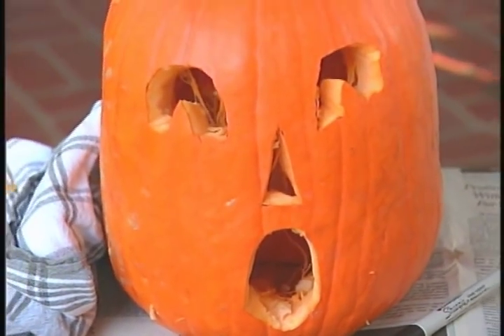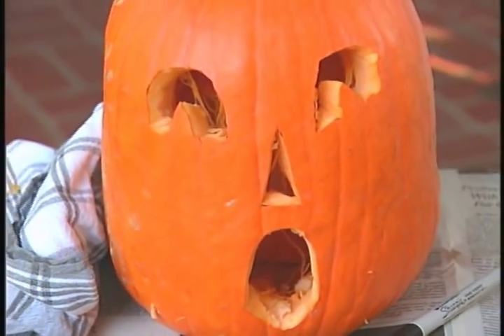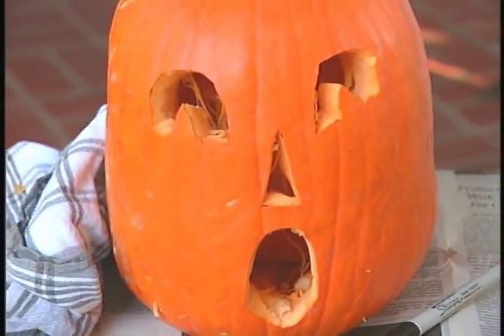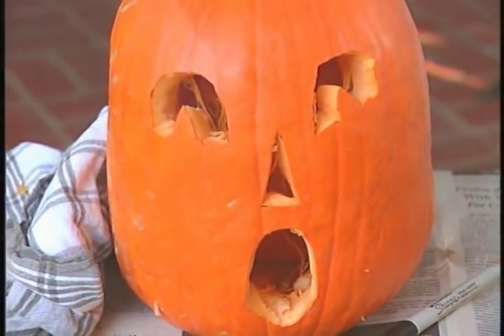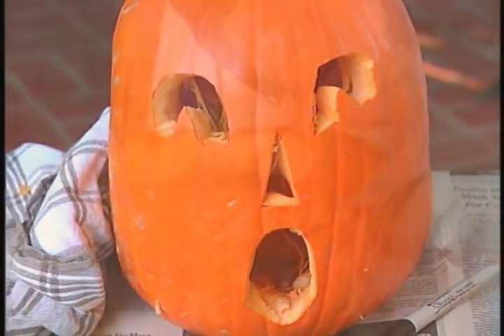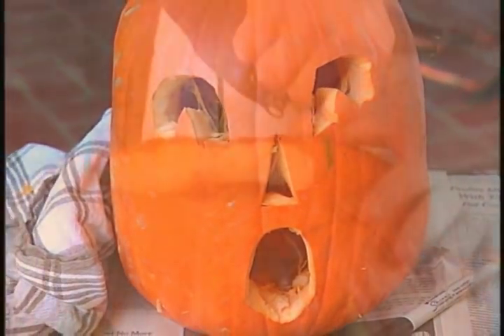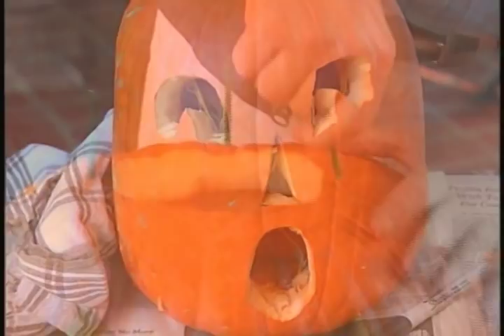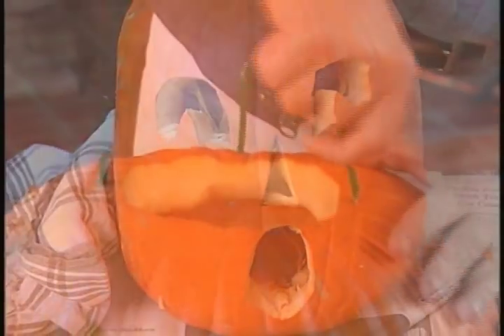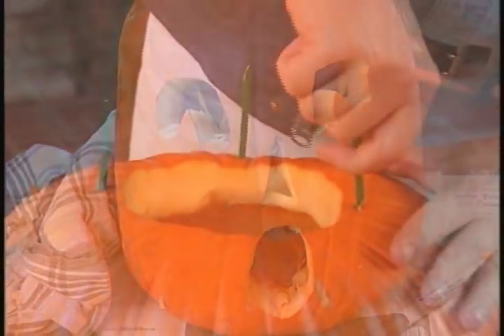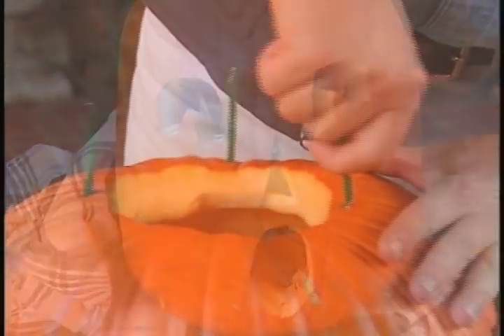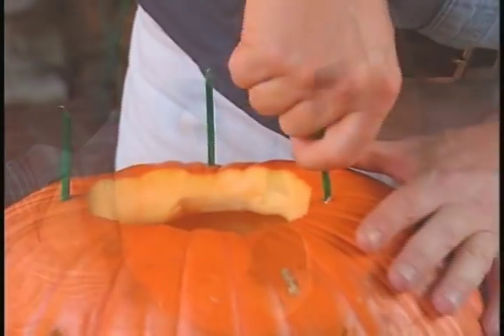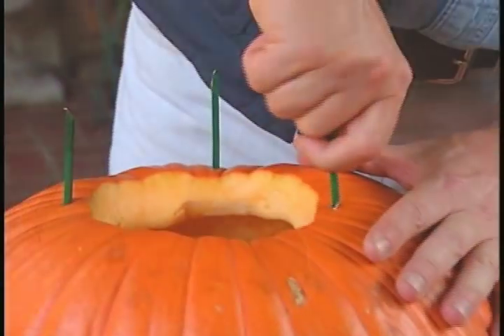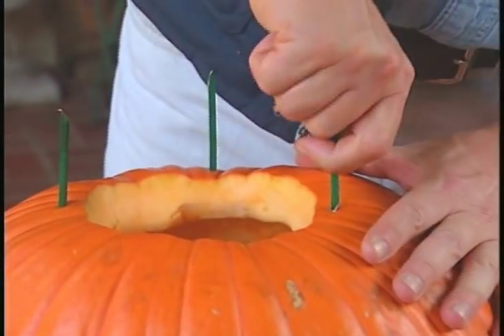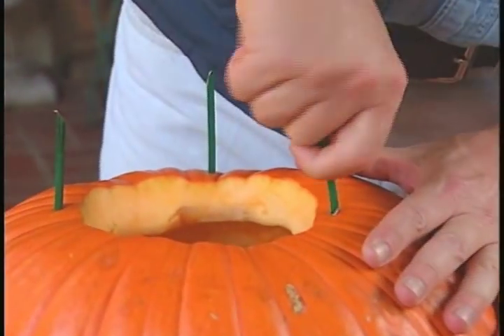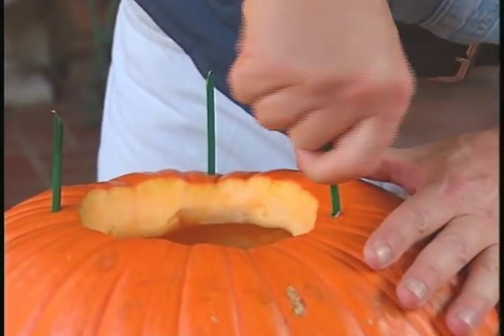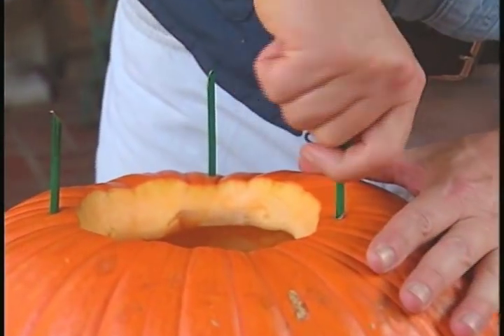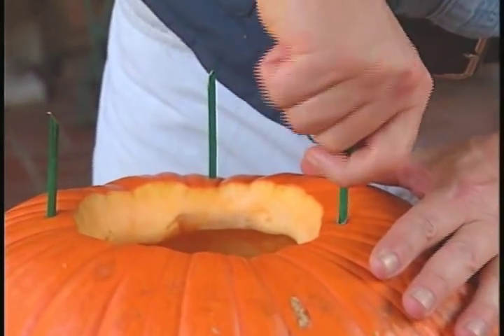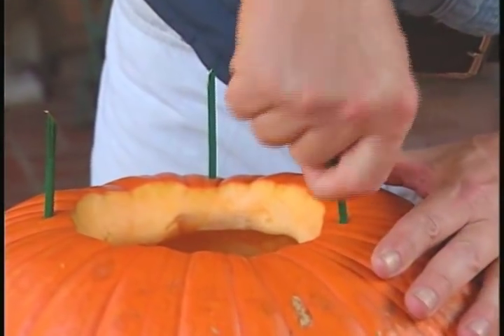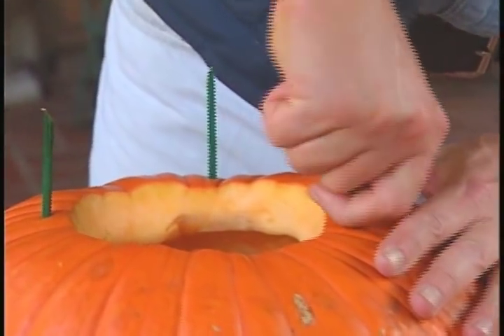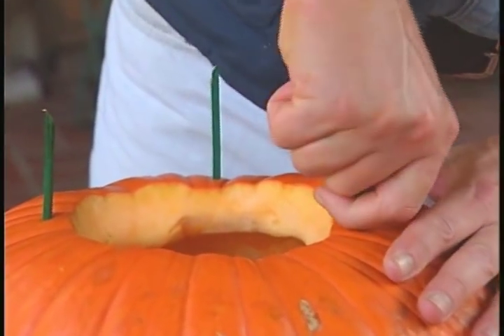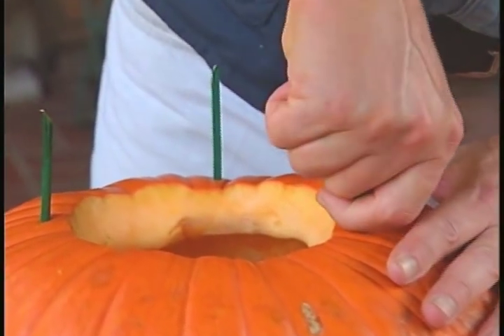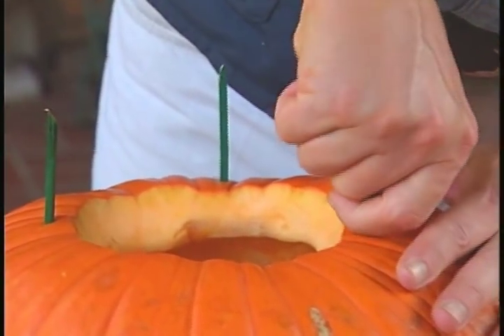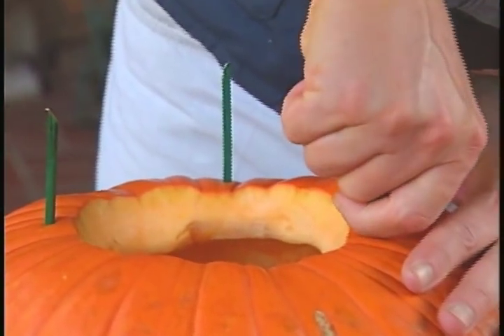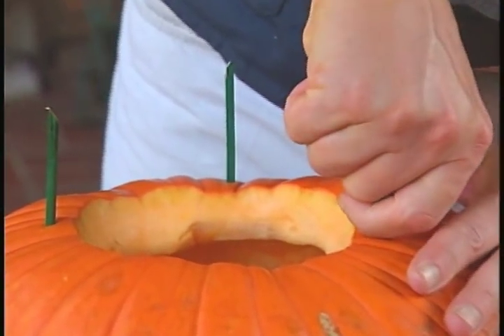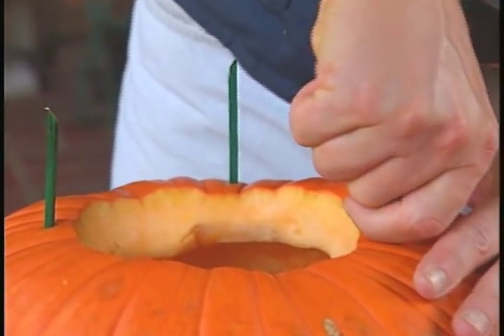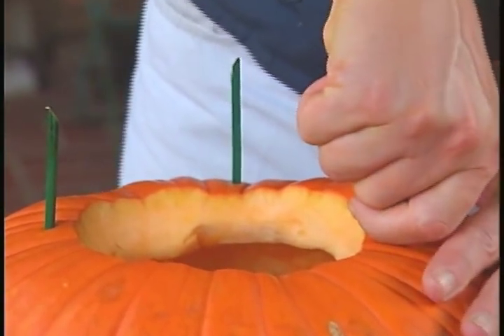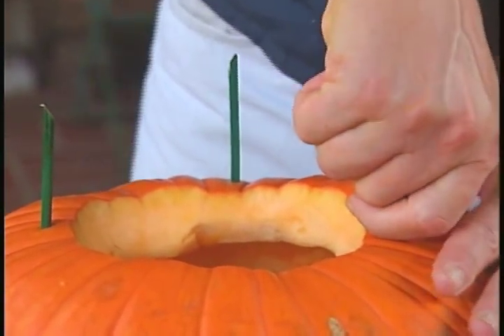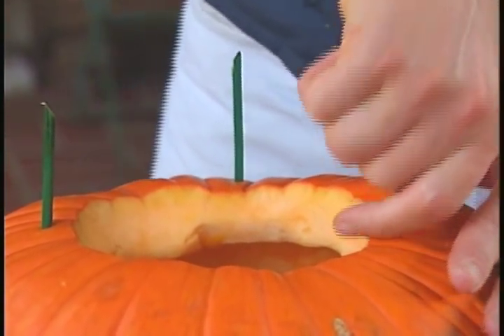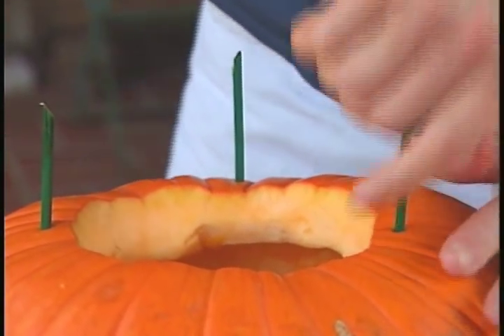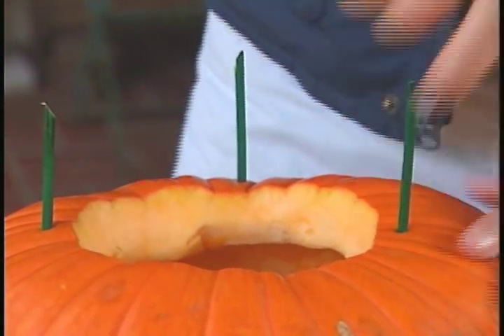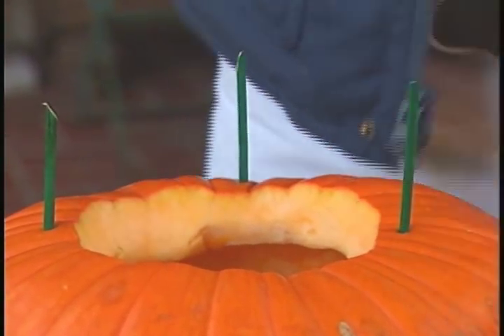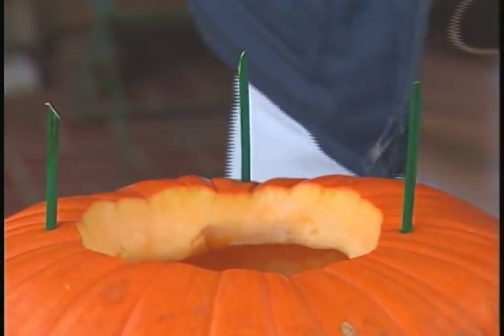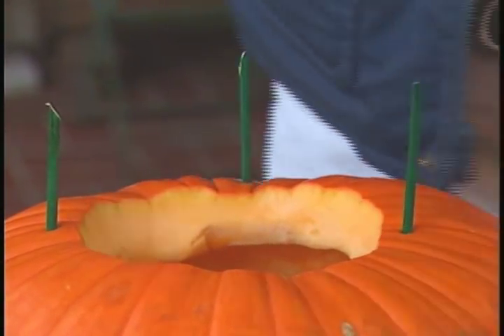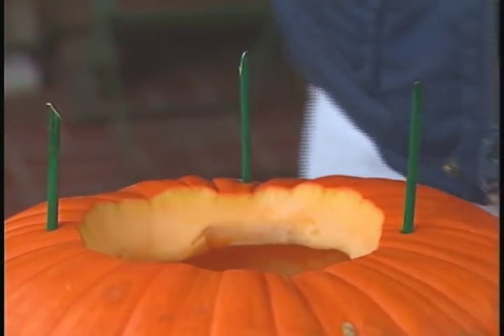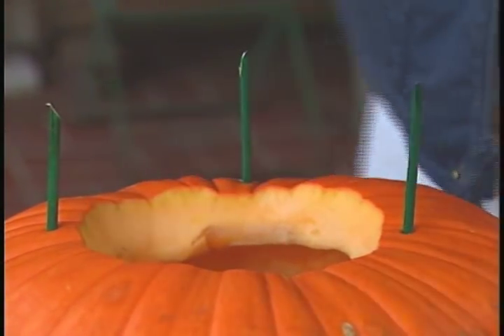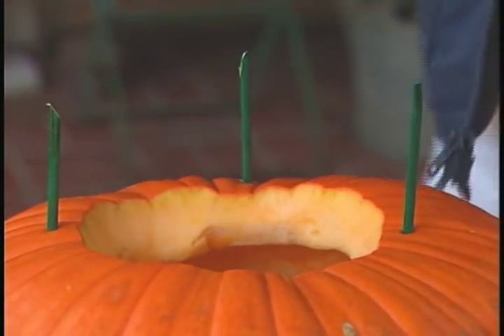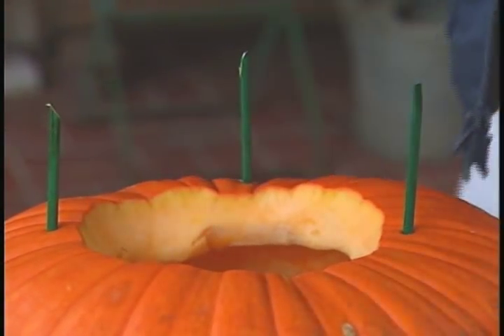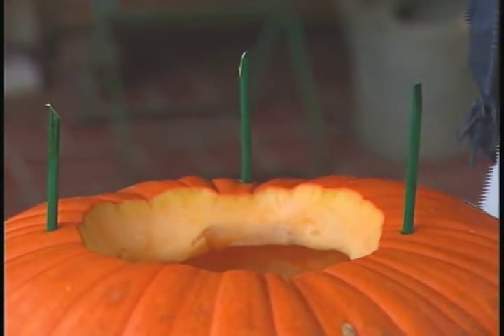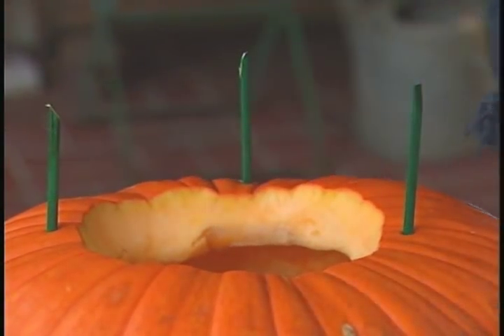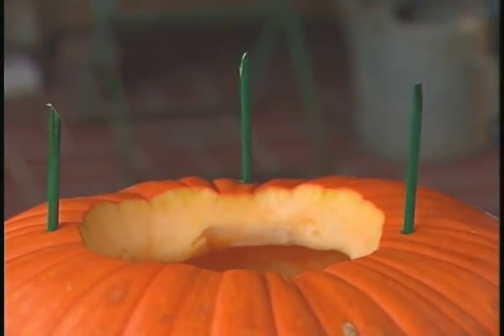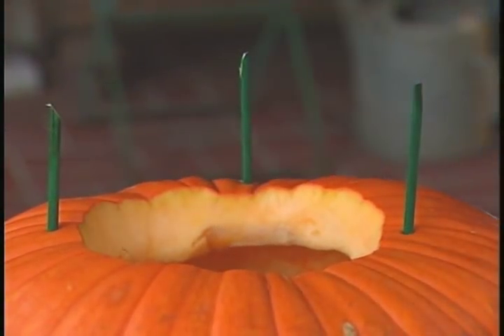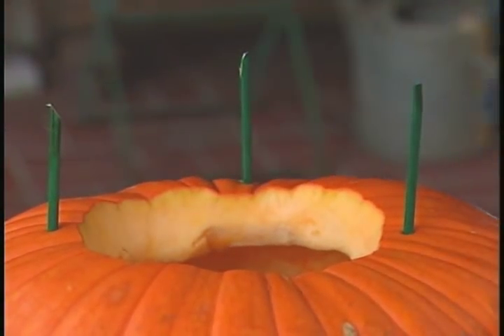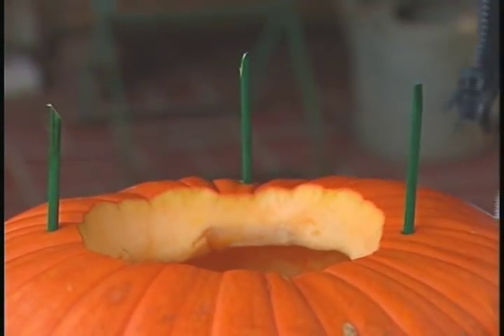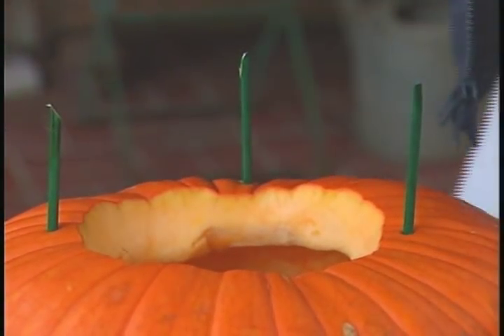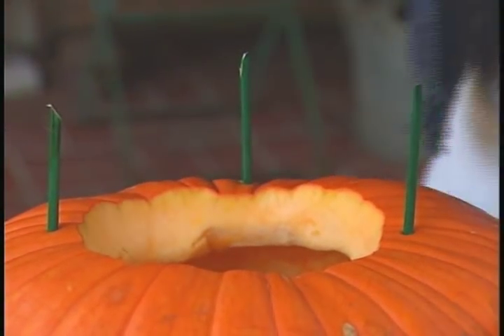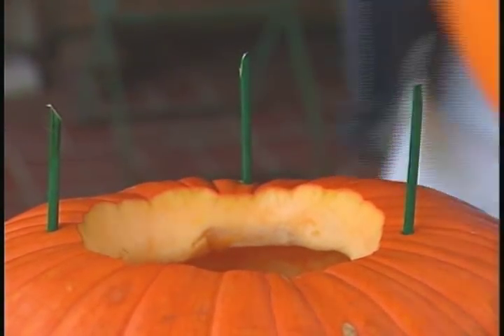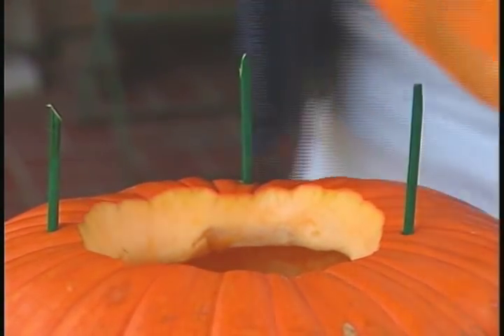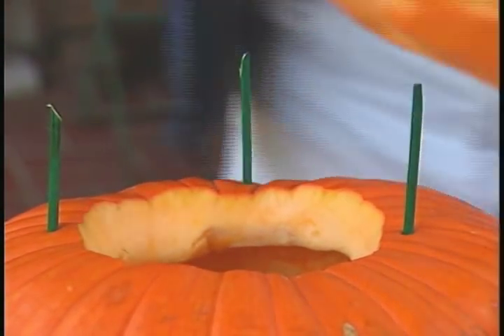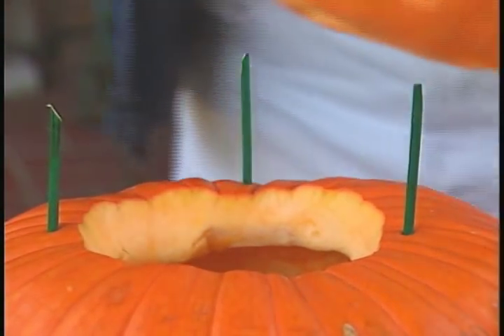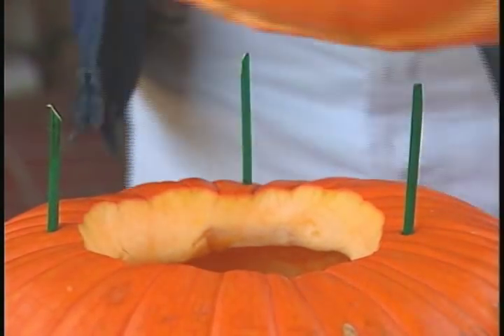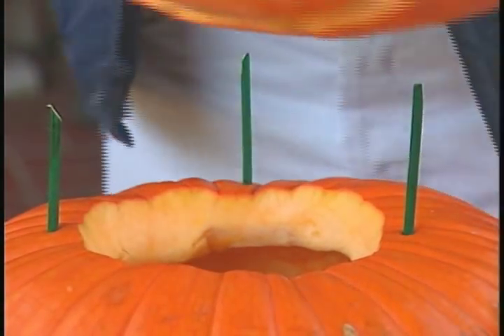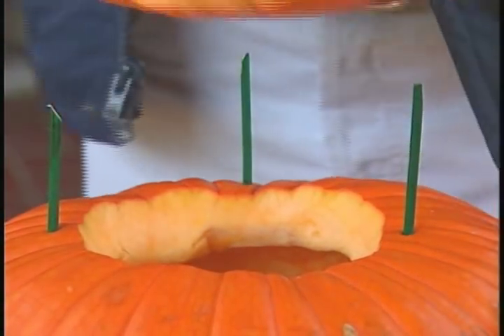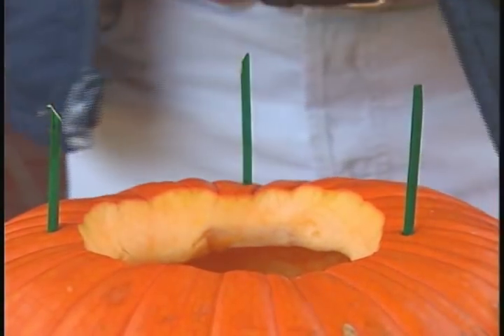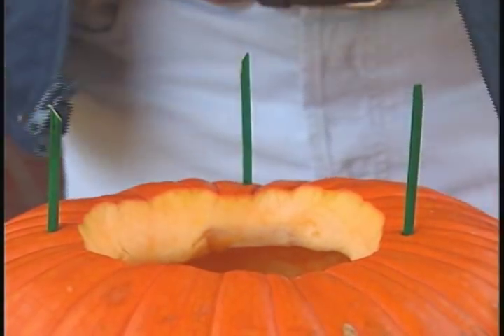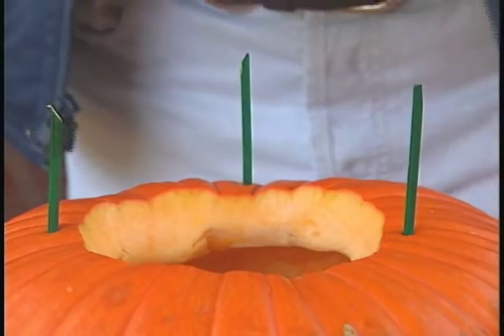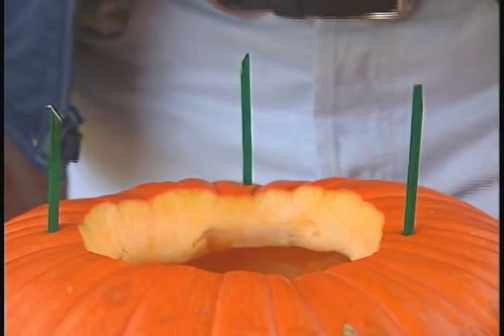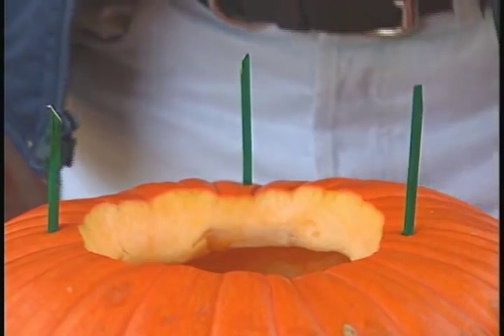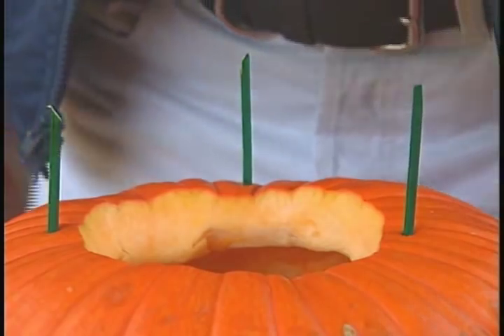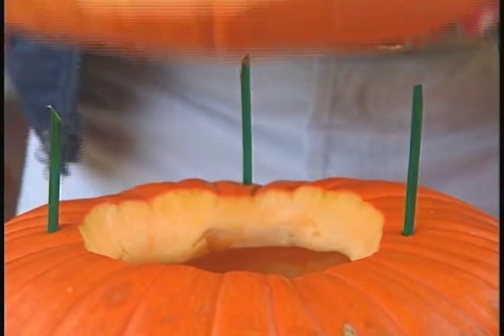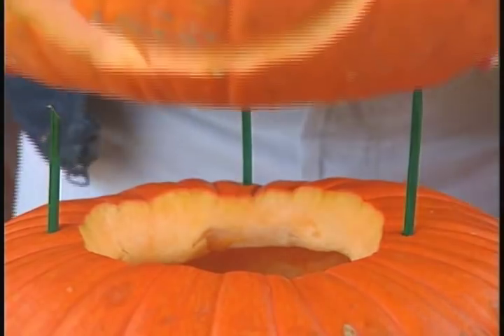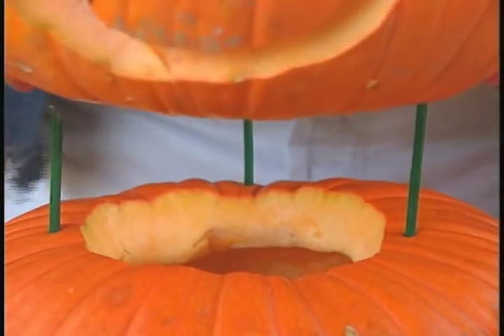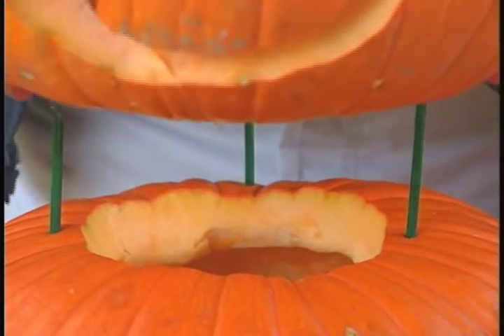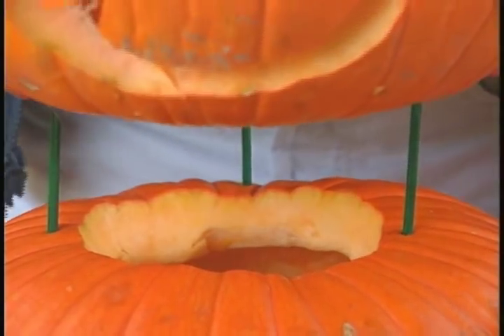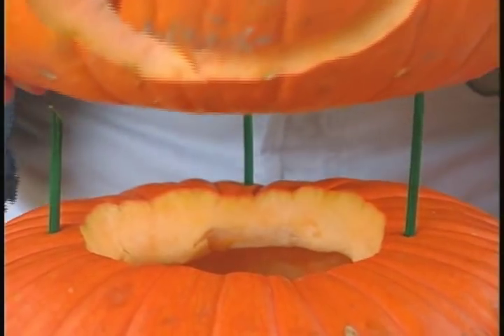With the carving done, I'll stack the totem and secure one jack-o'-lantern to the next by pinning them with wooden floral stakes.